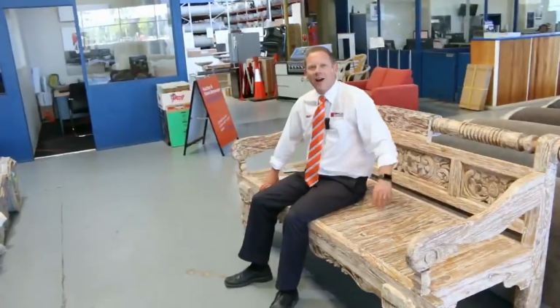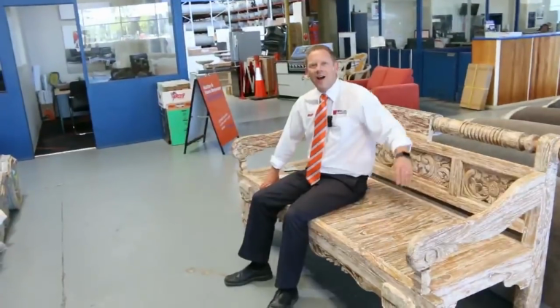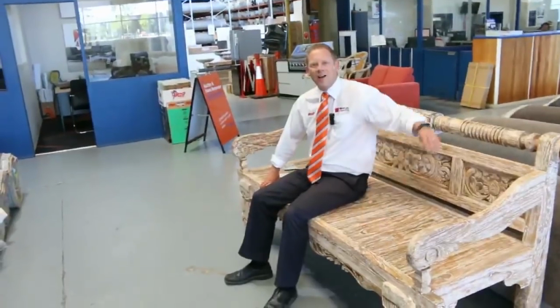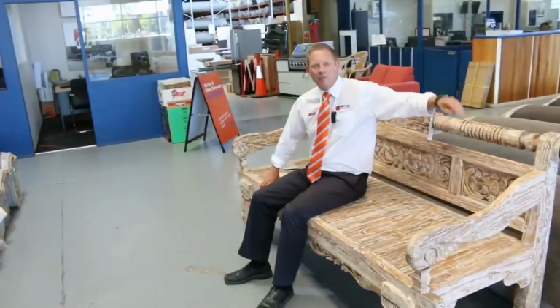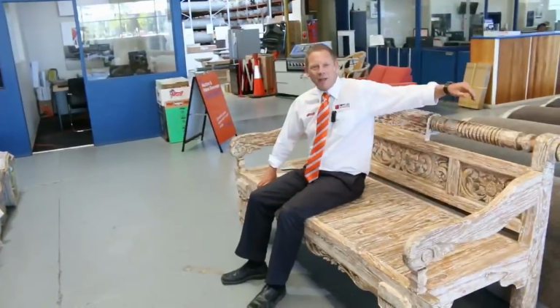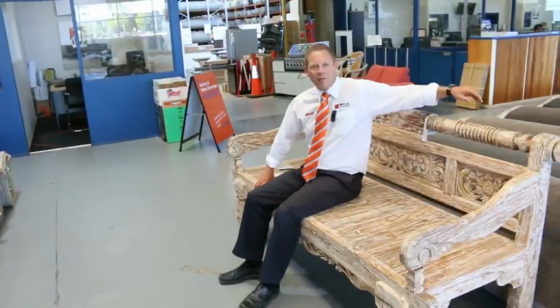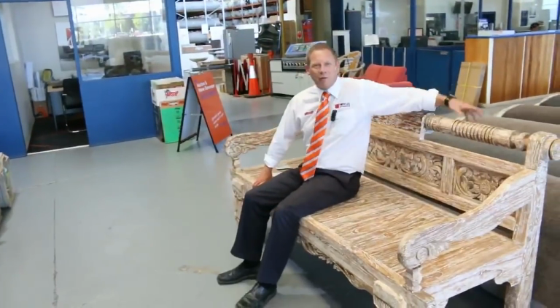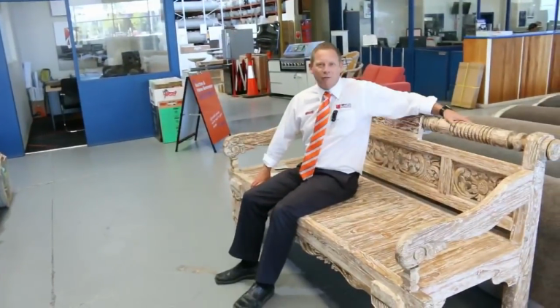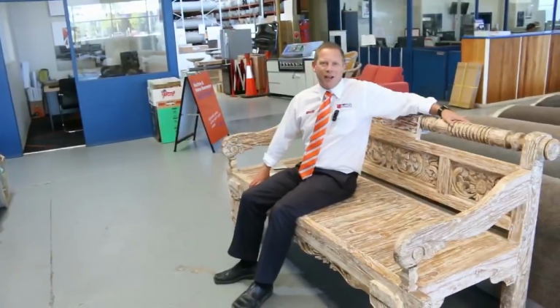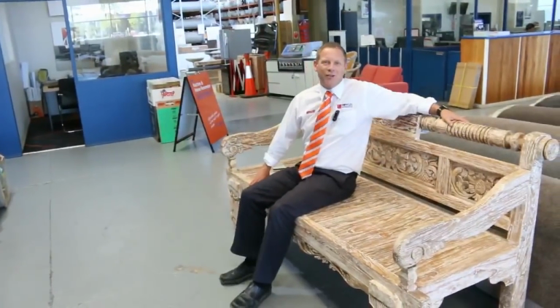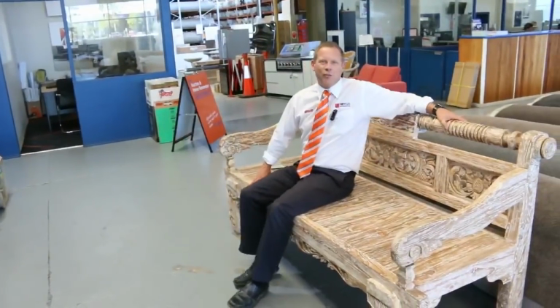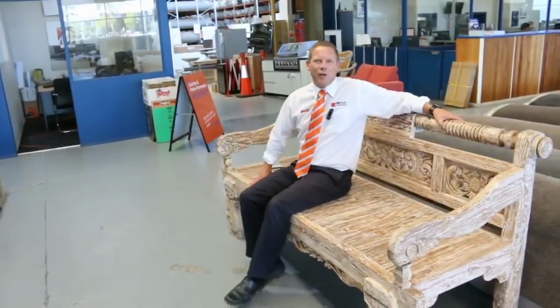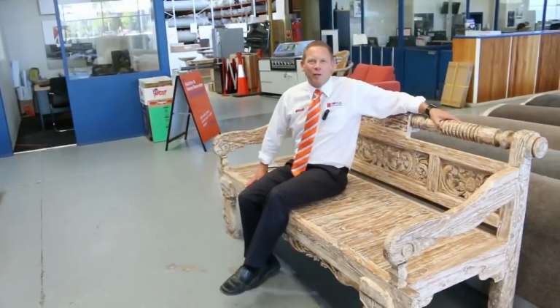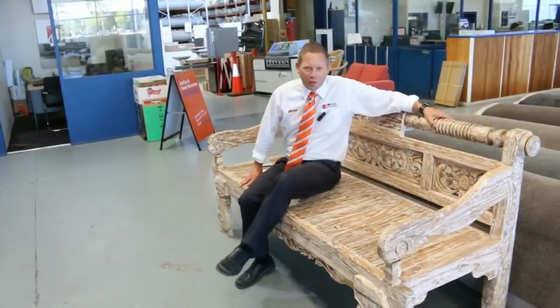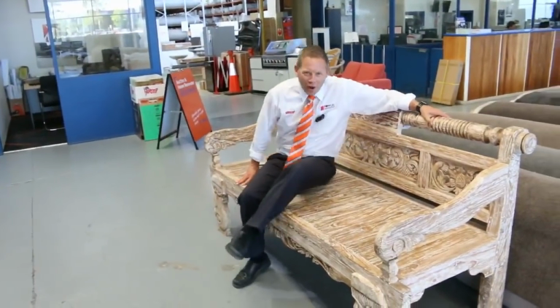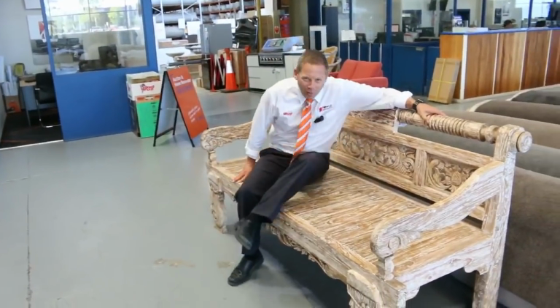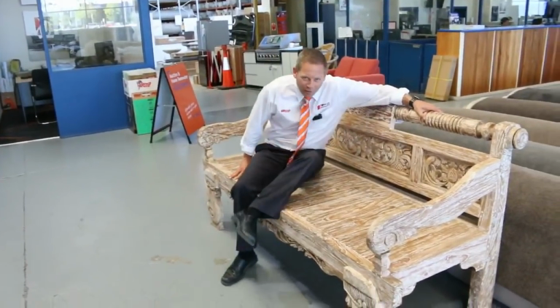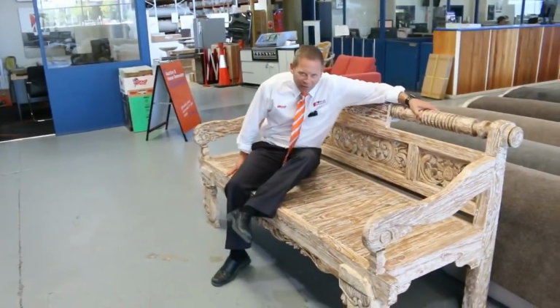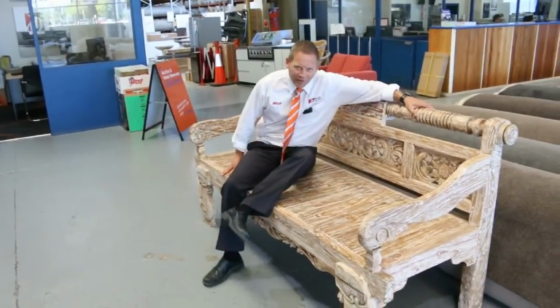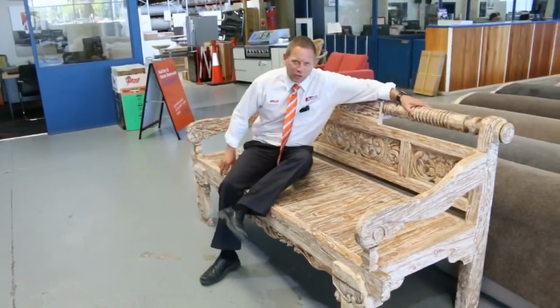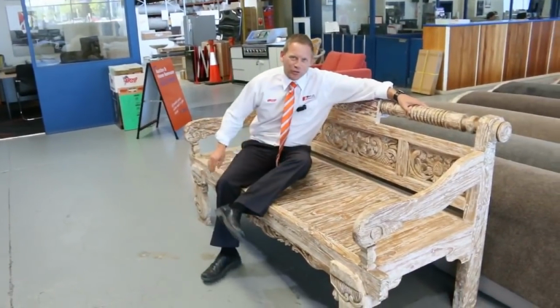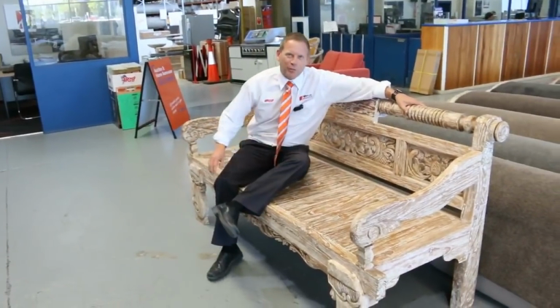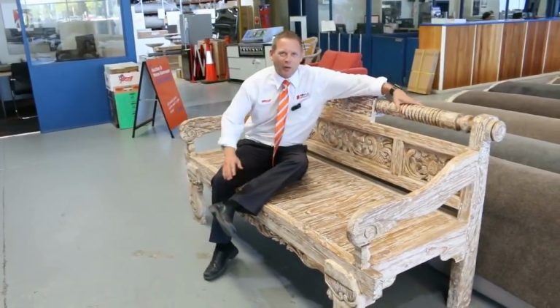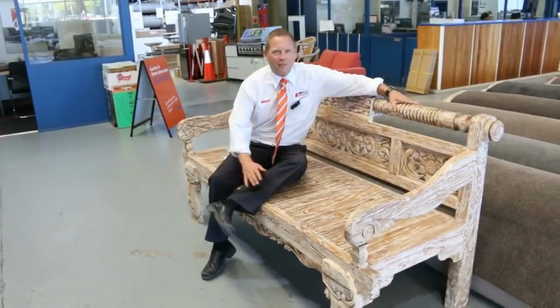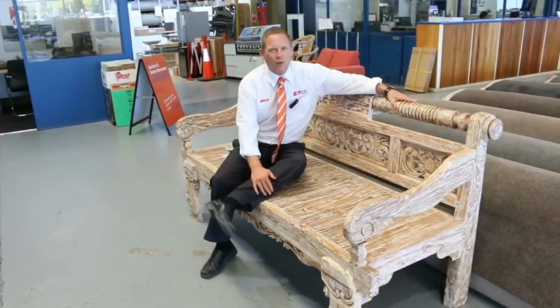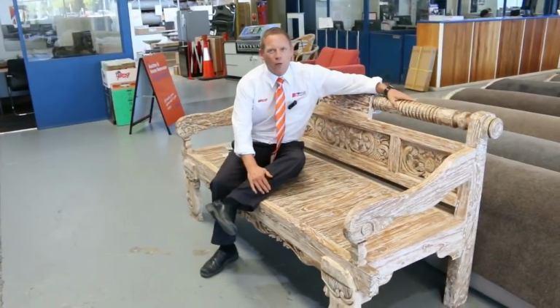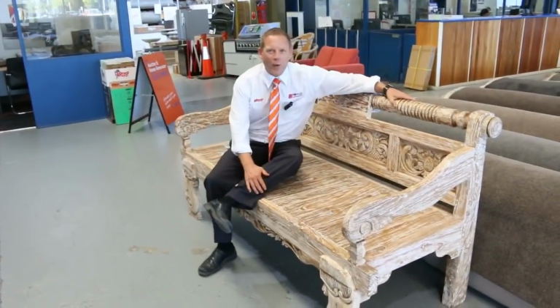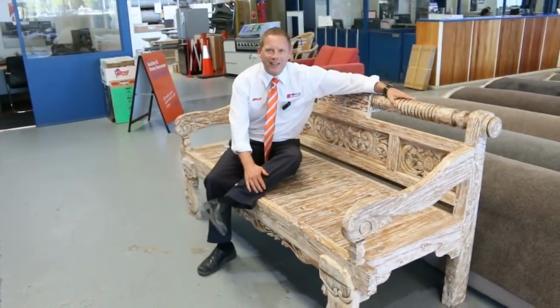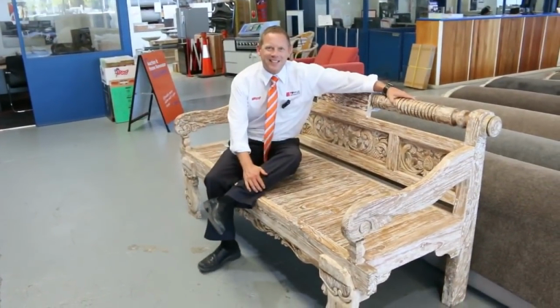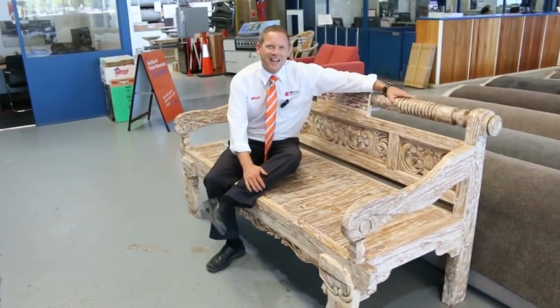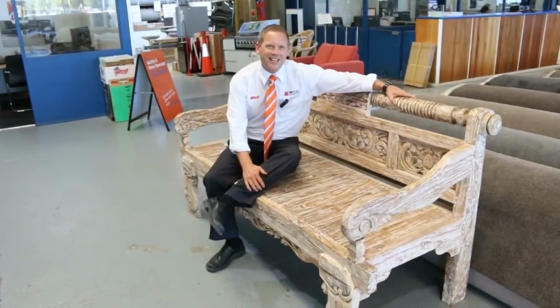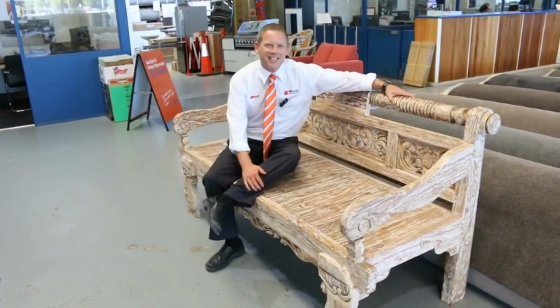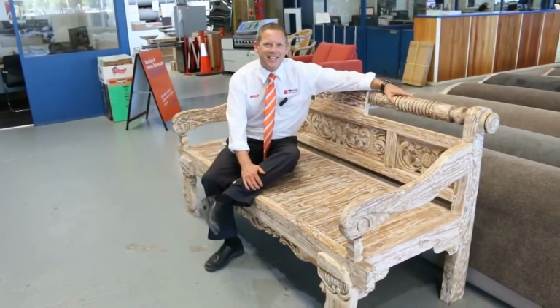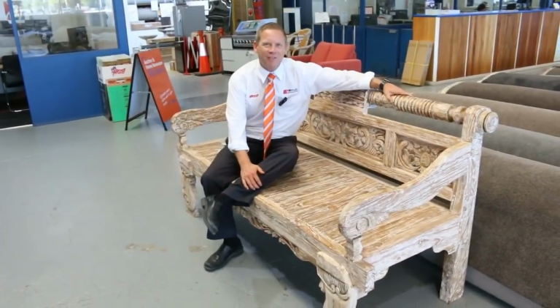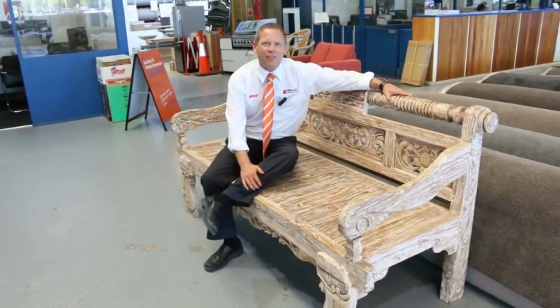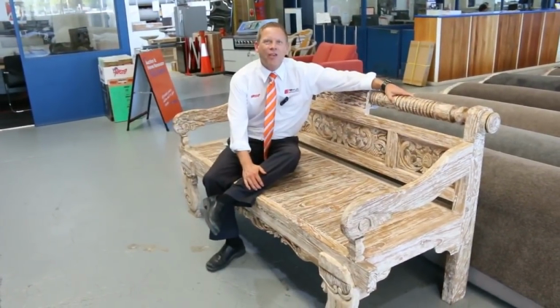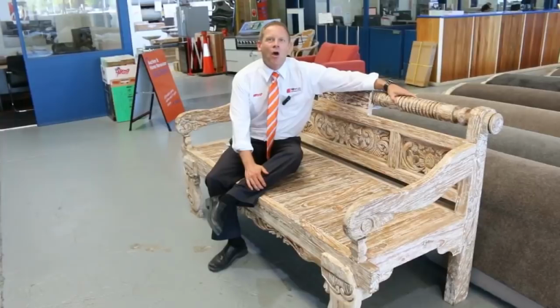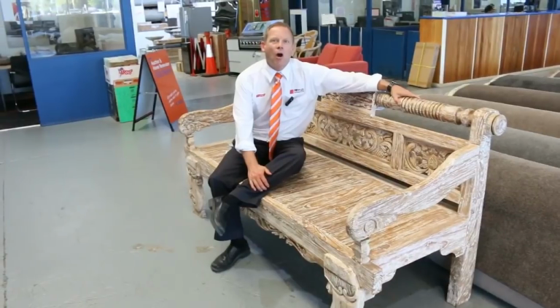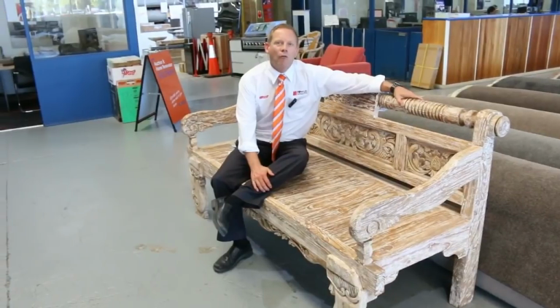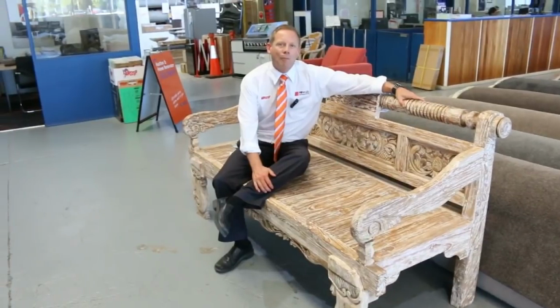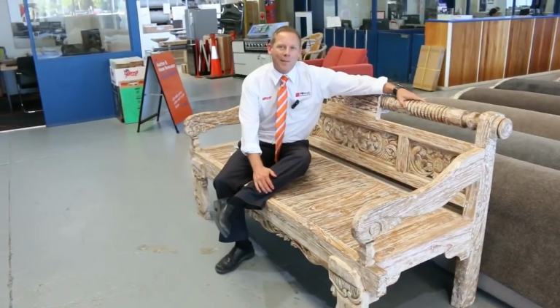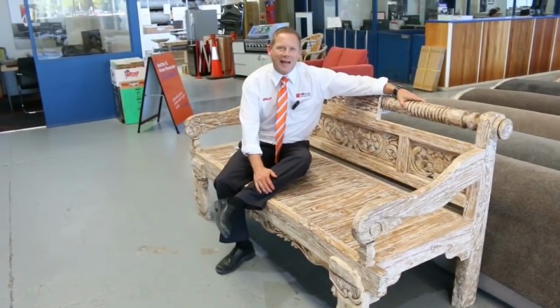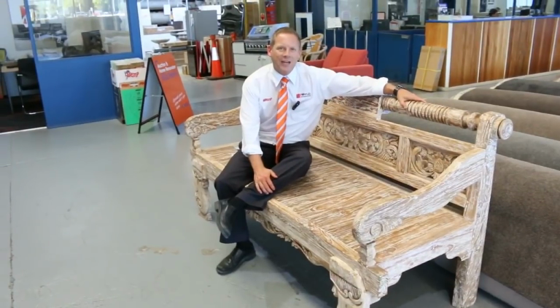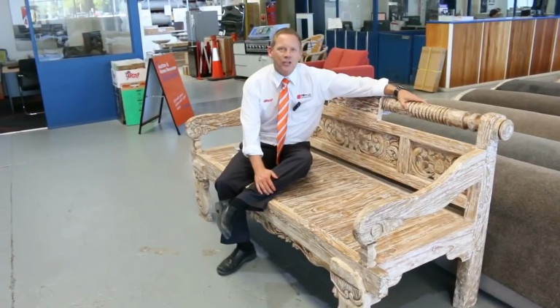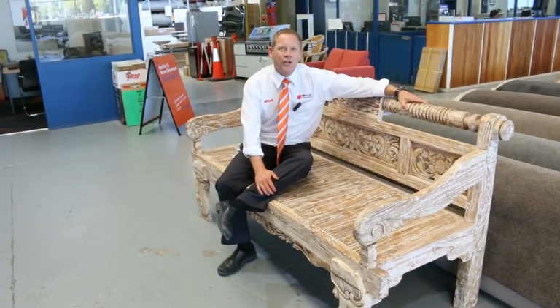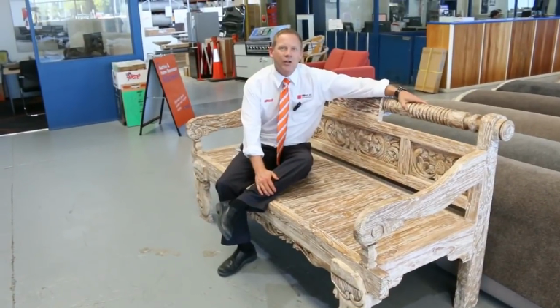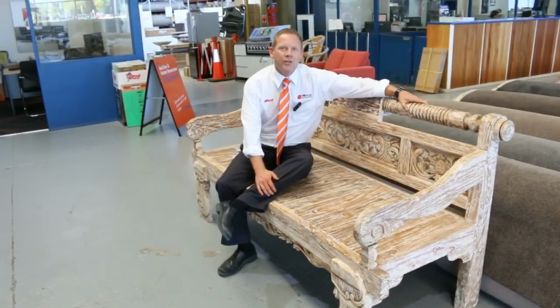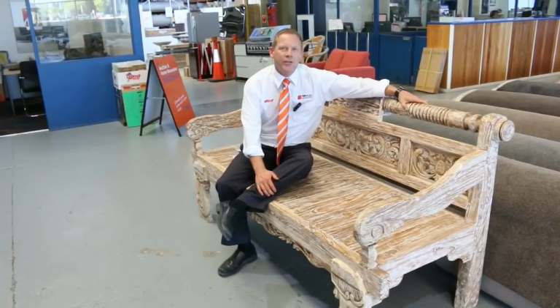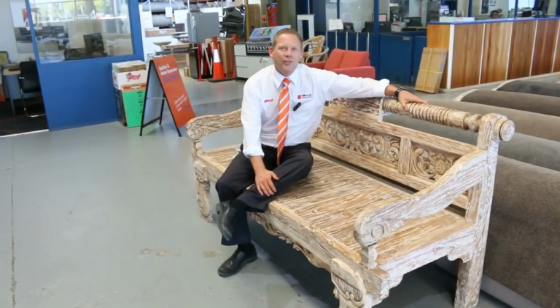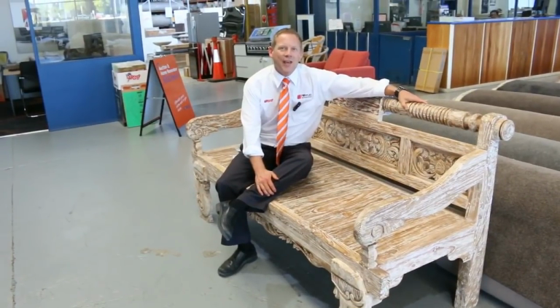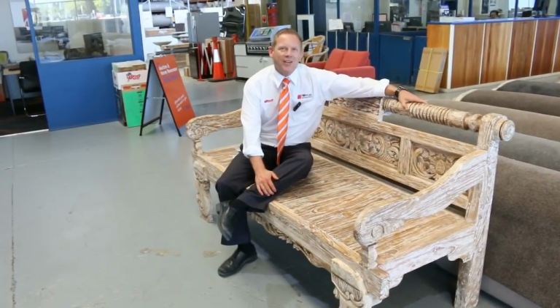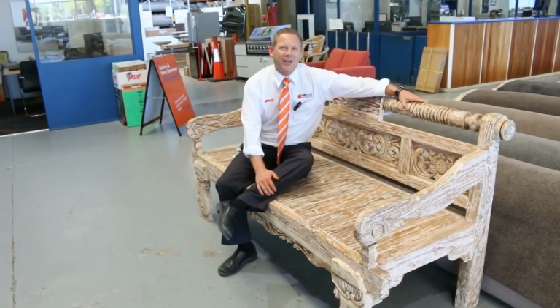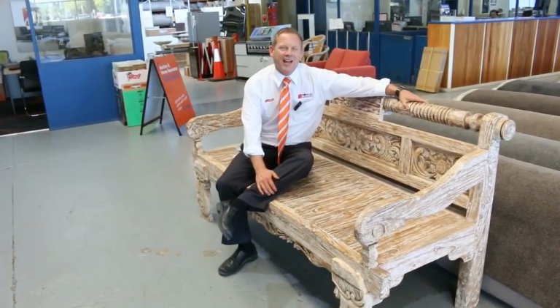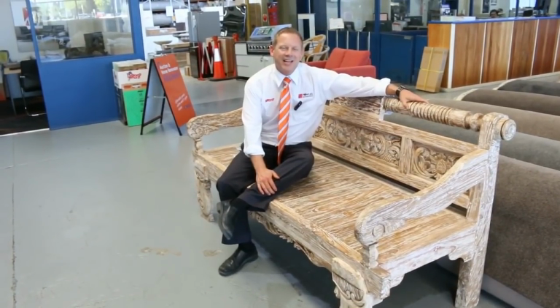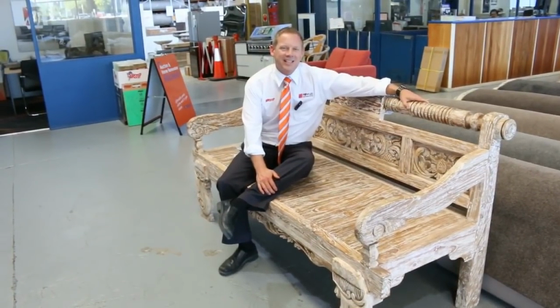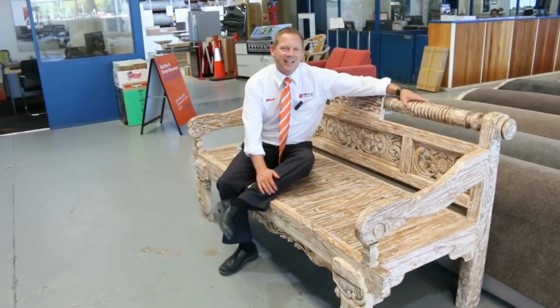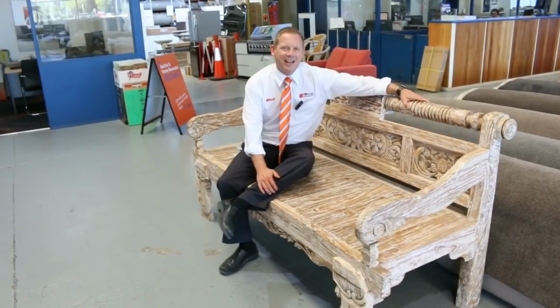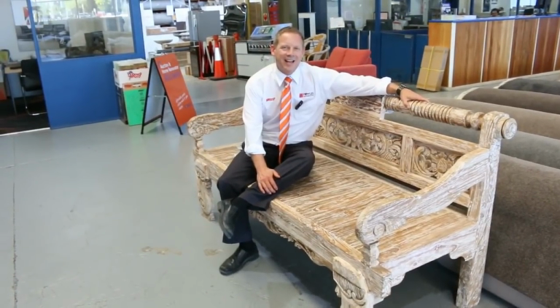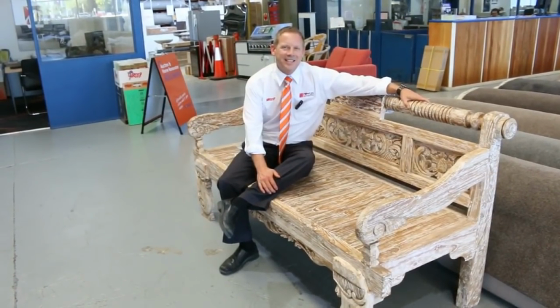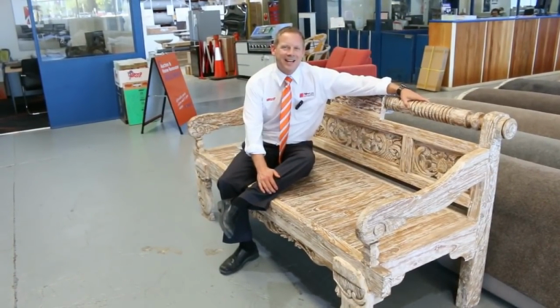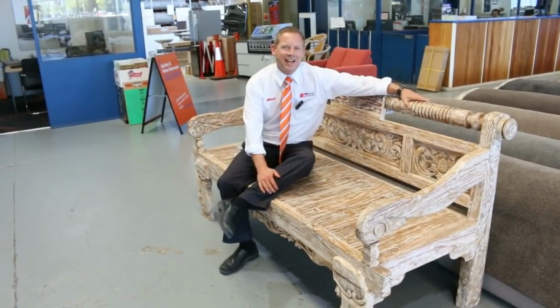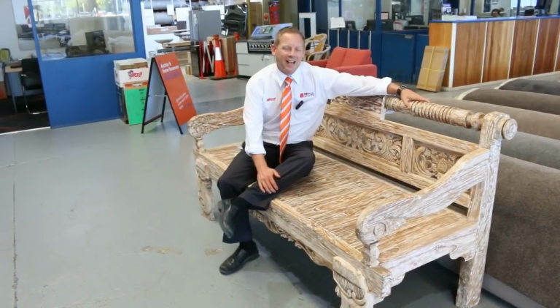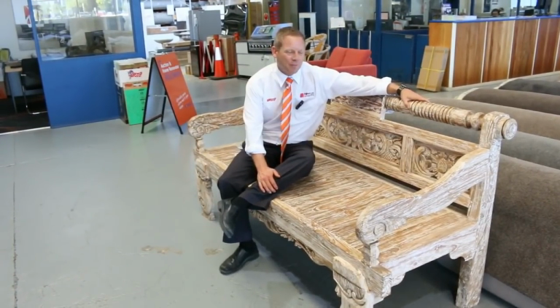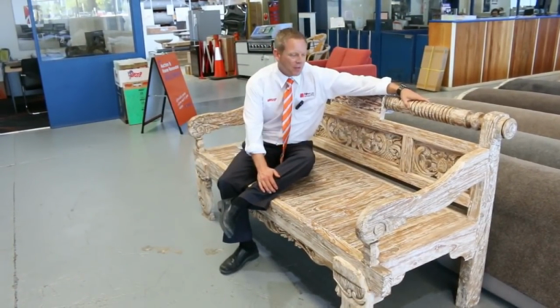Hi, I'm Liam from Fowles, and welcome to the Home Renovators Auction Preview for Wednesday the 7th of March 2018 at 10 a.m.